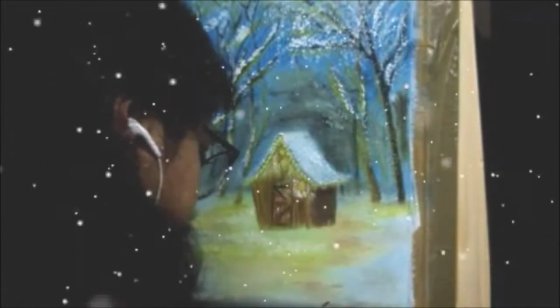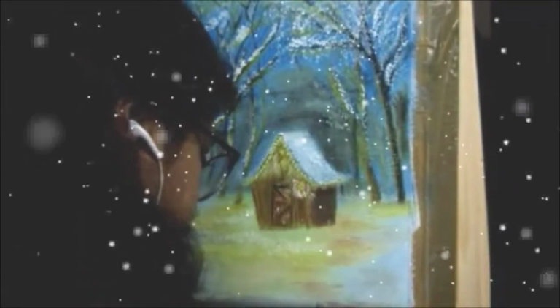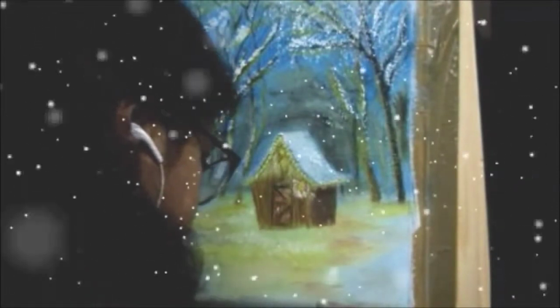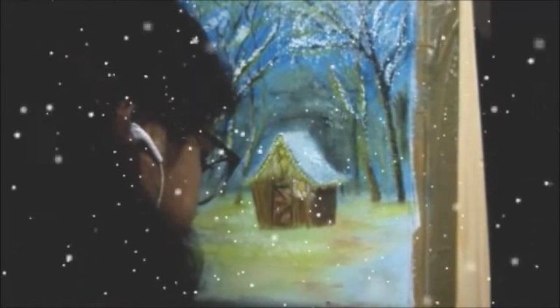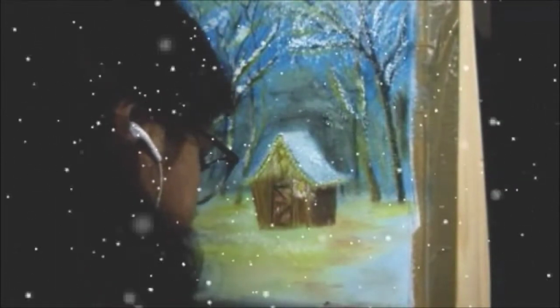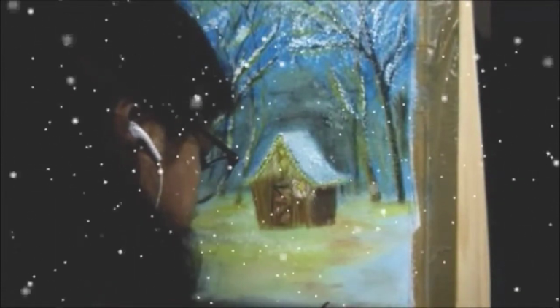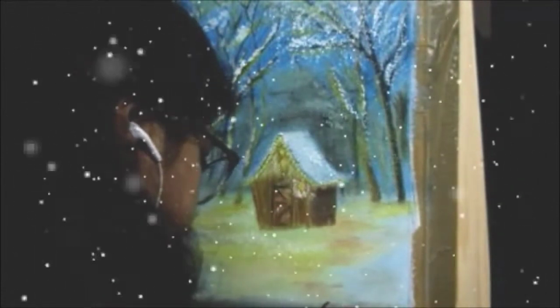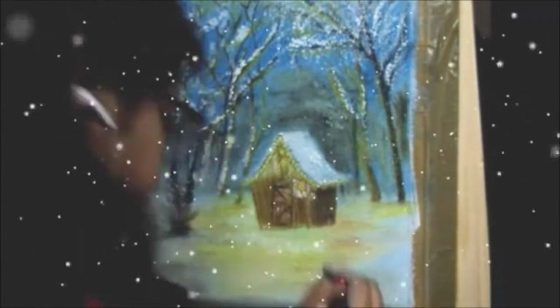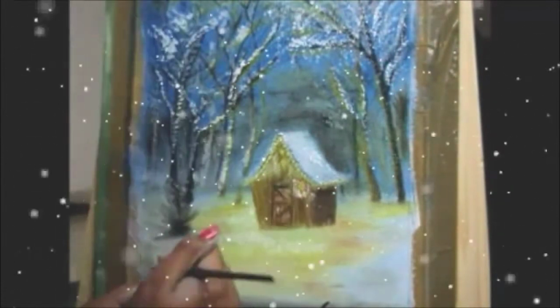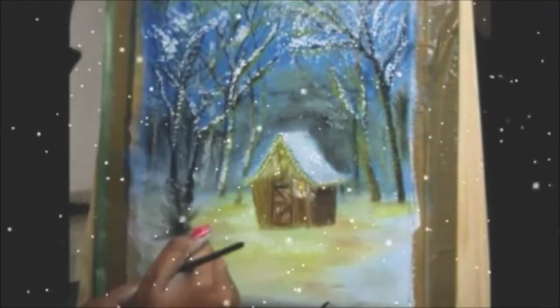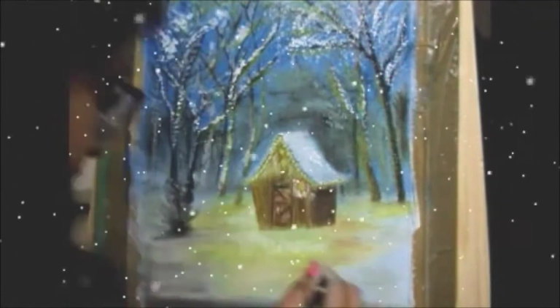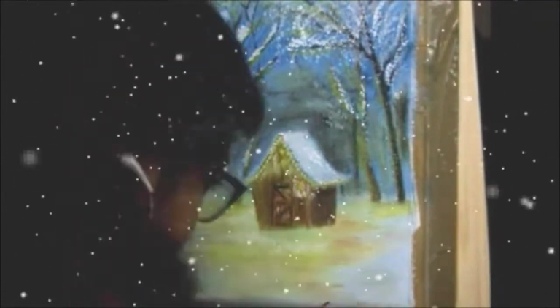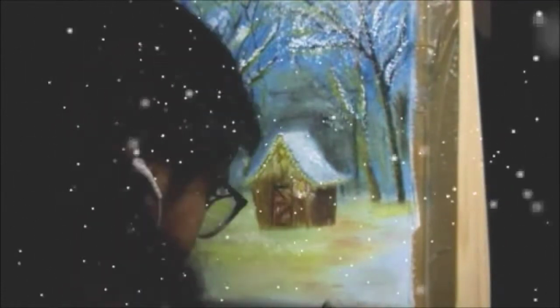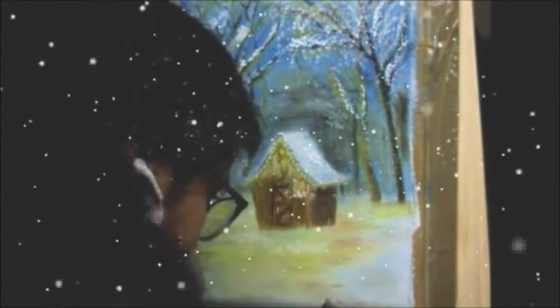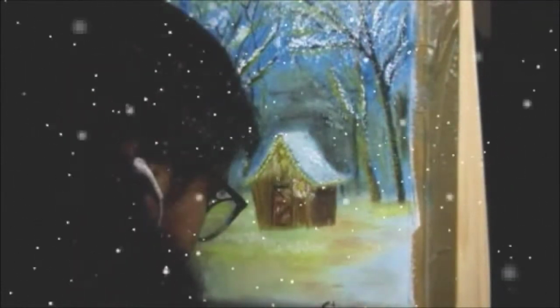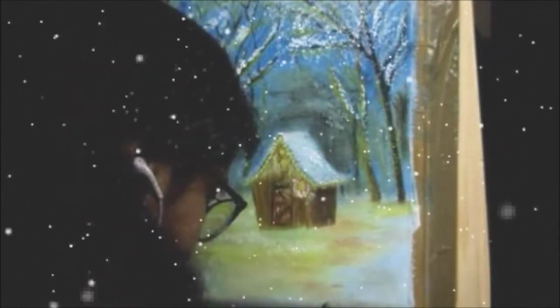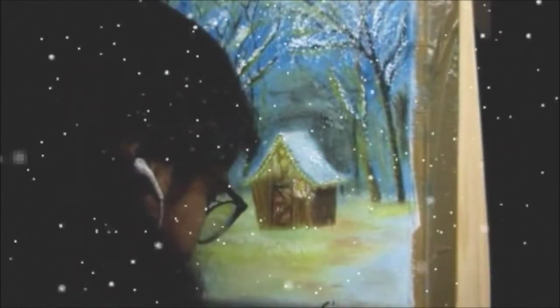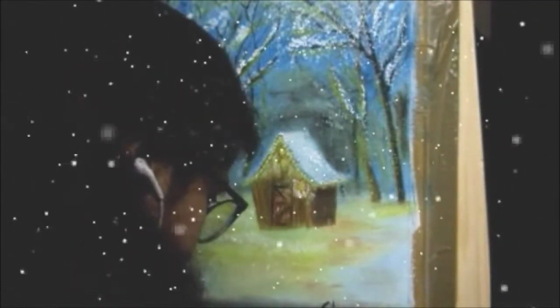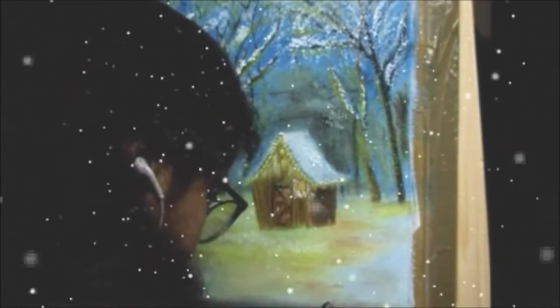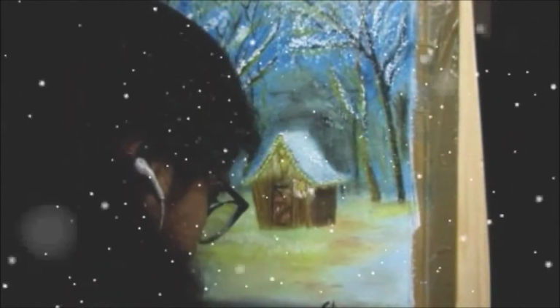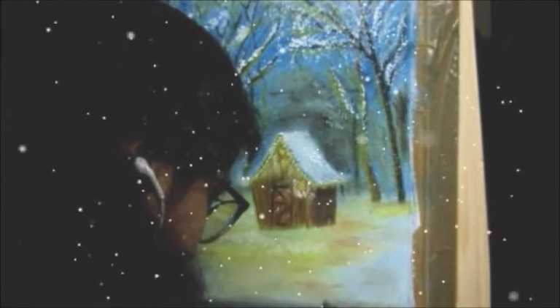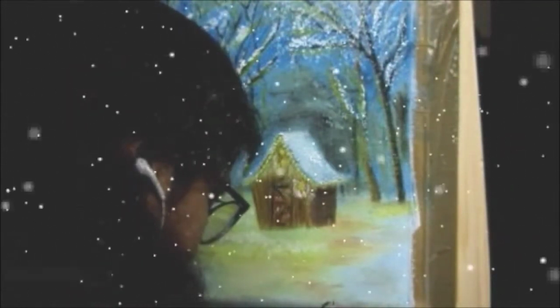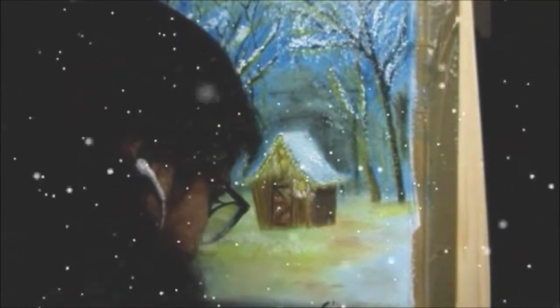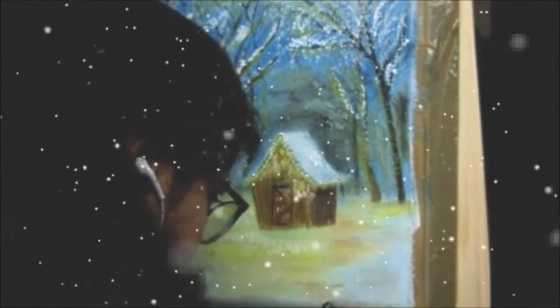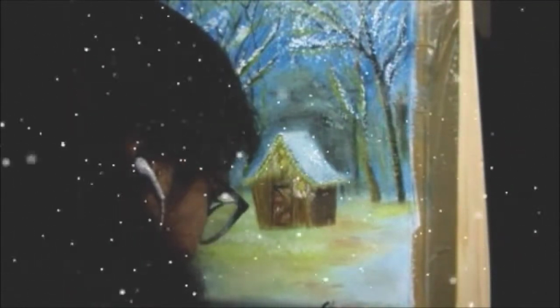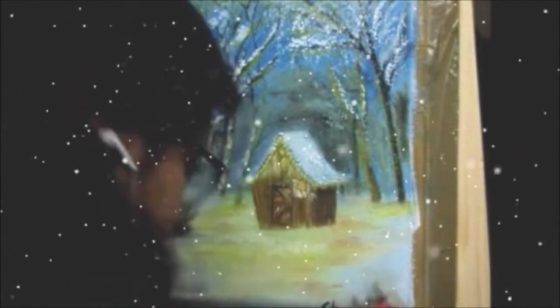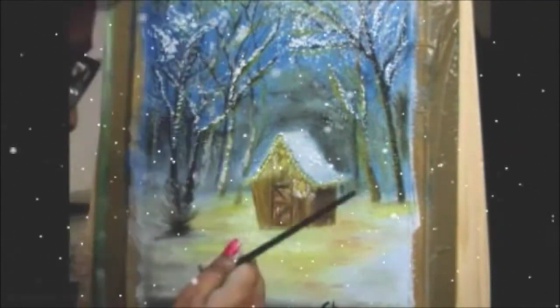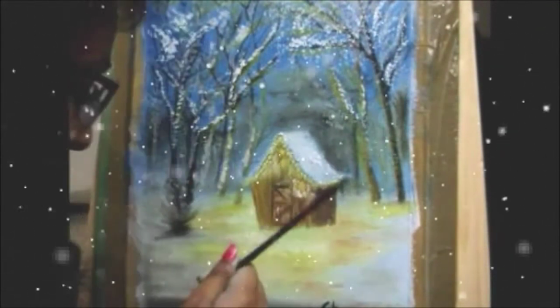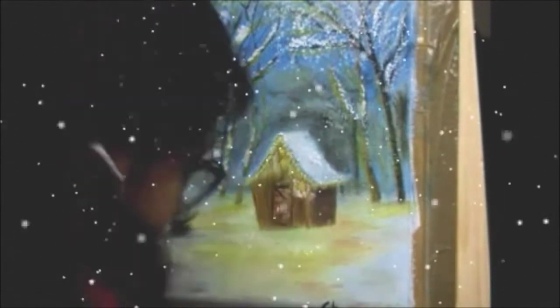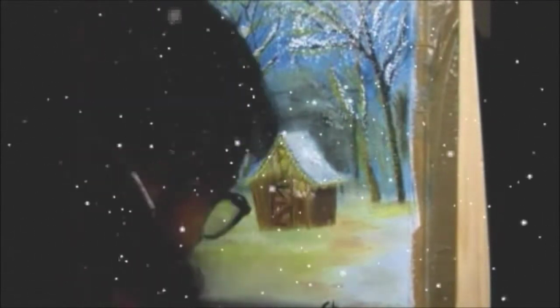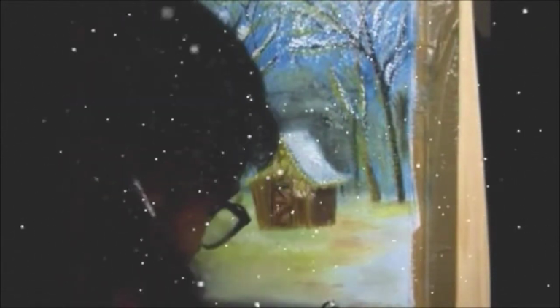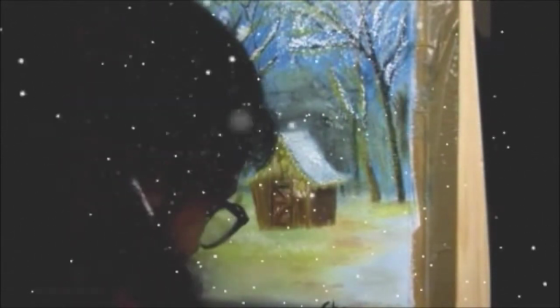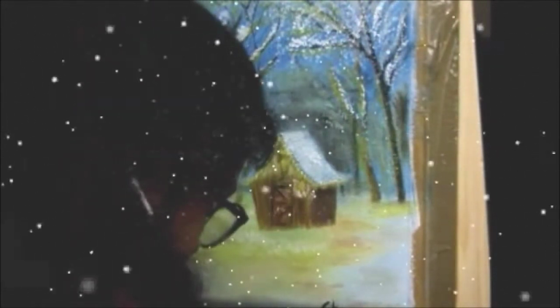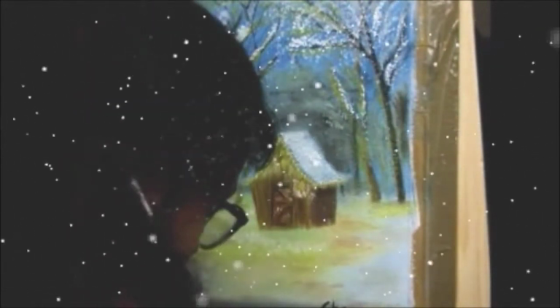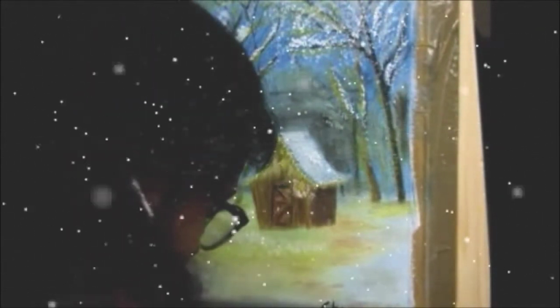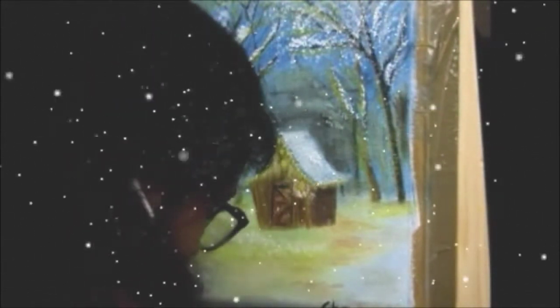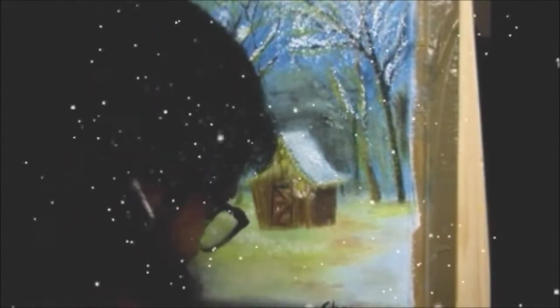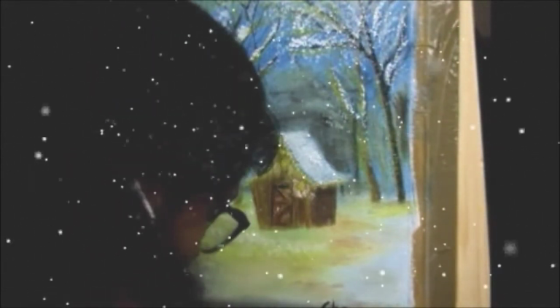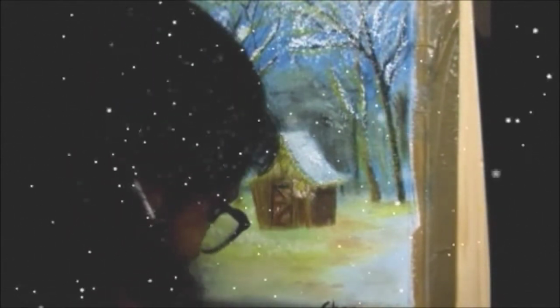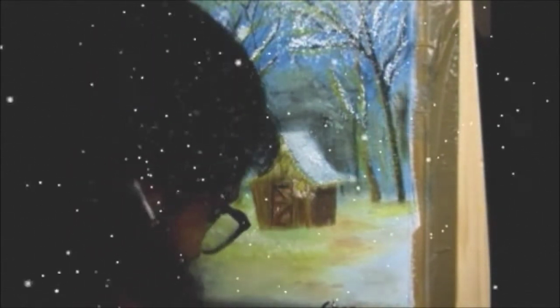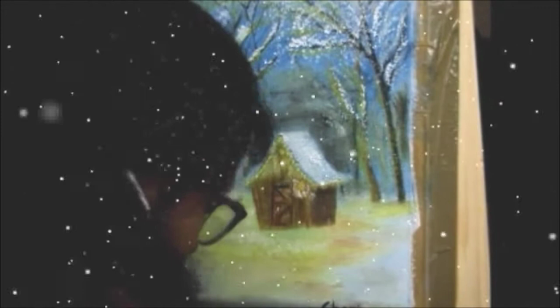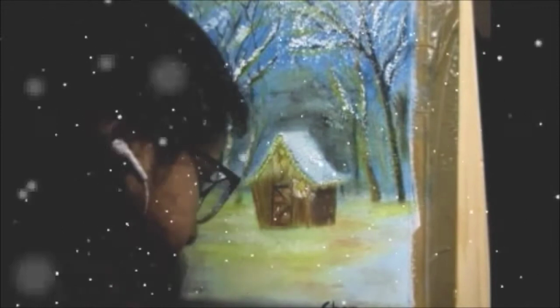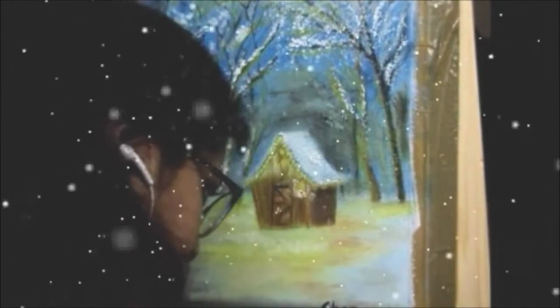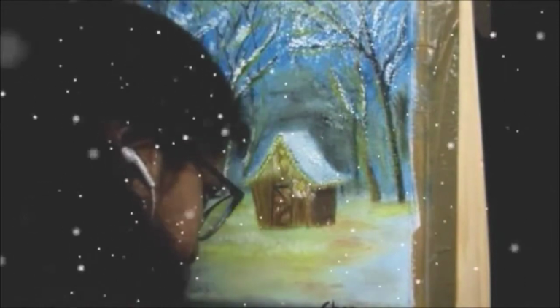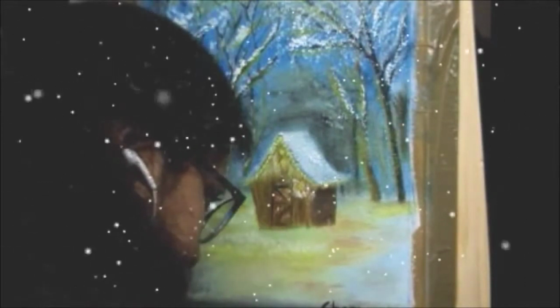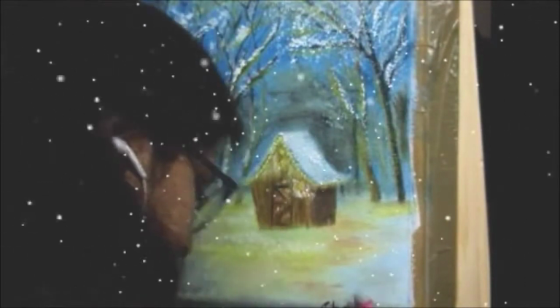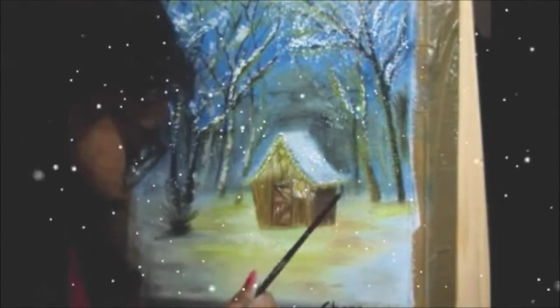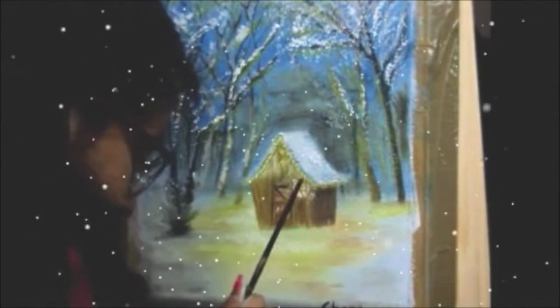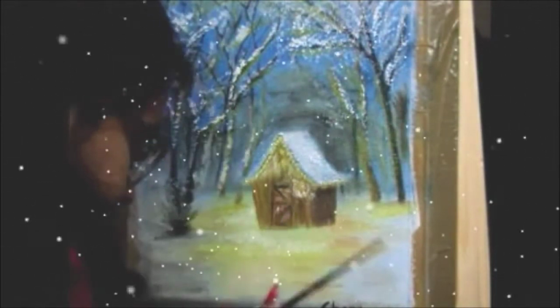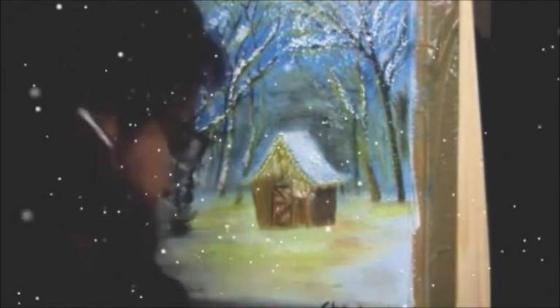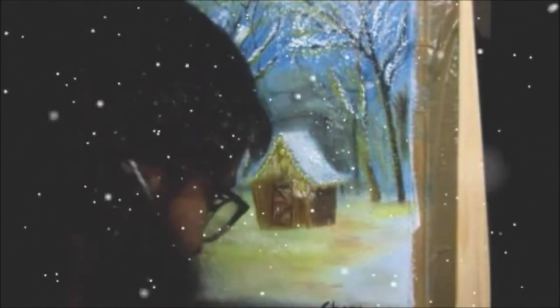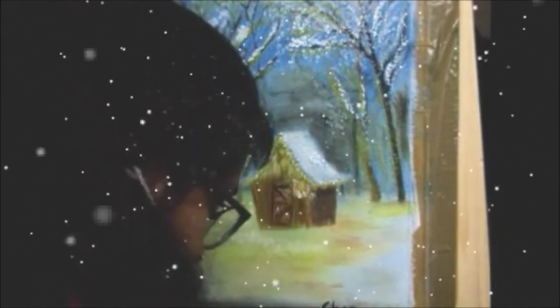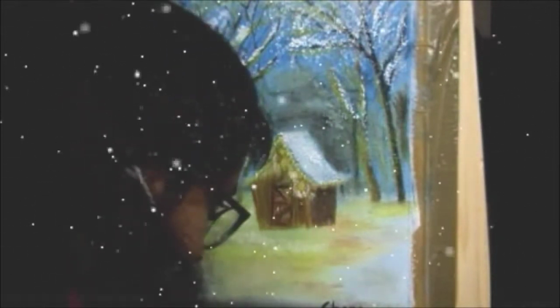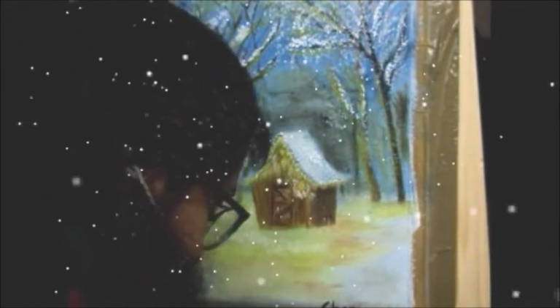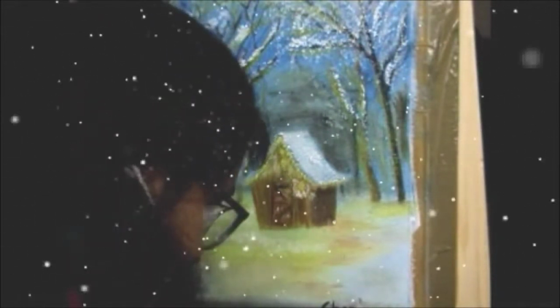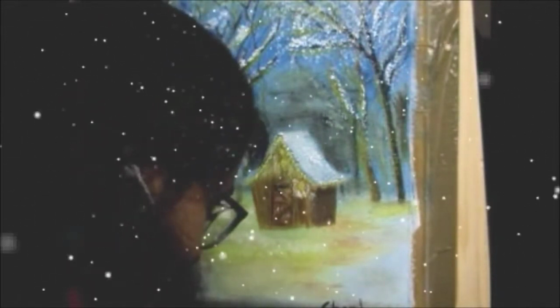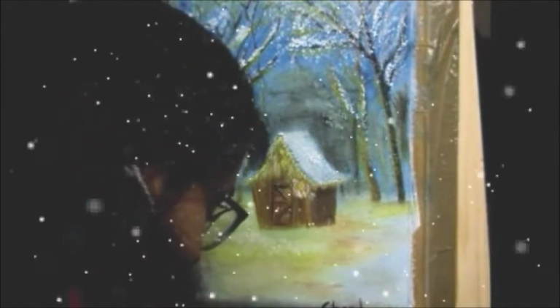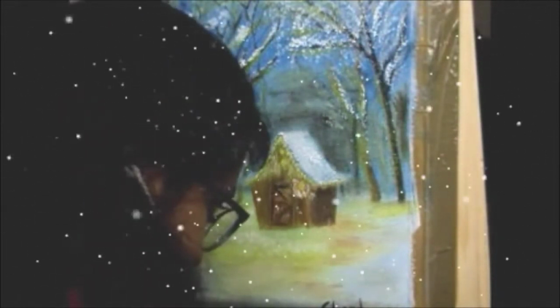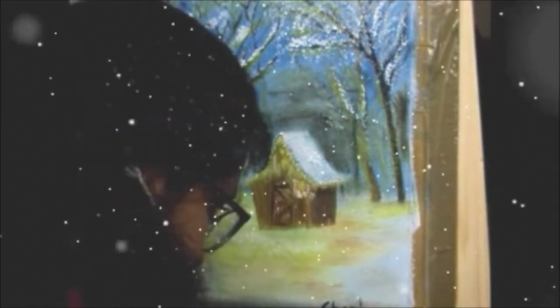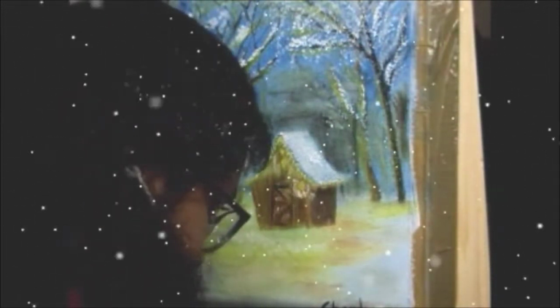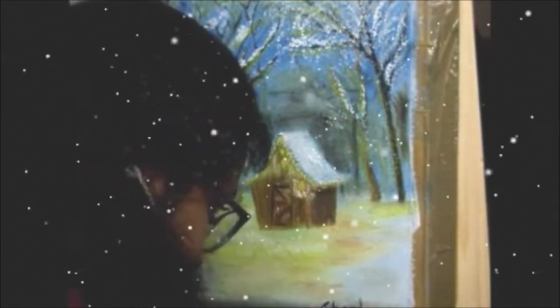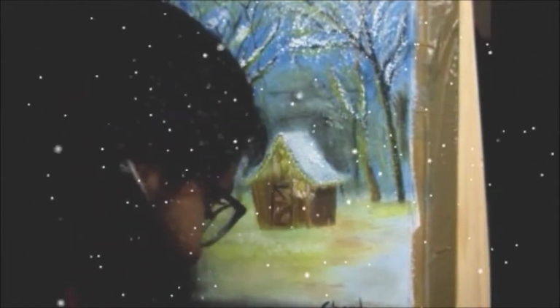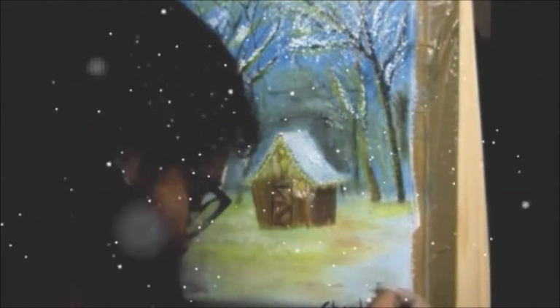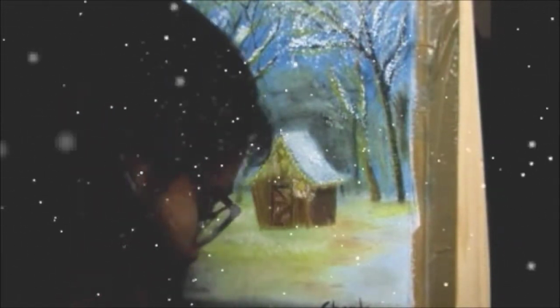I am signing the painting with my name and my signature. And here is the final painting — completed.